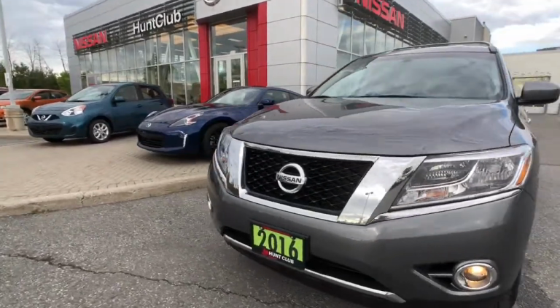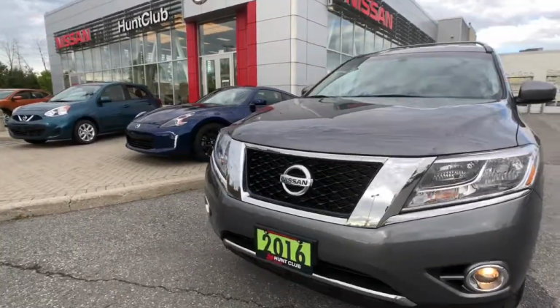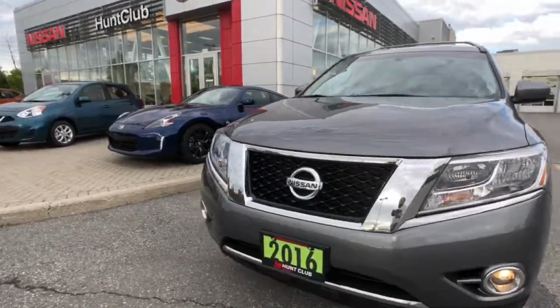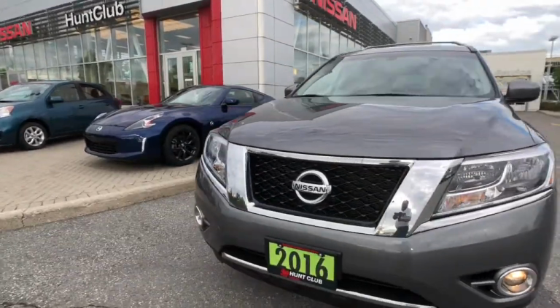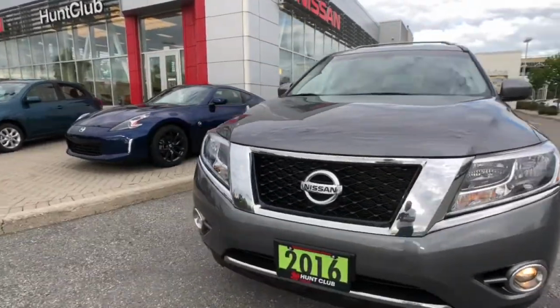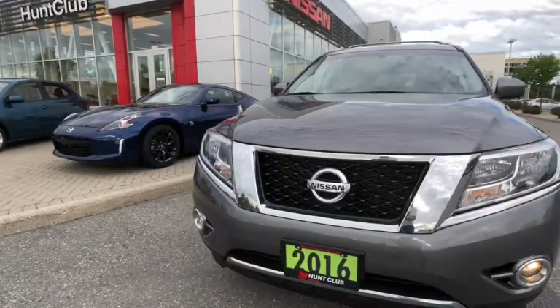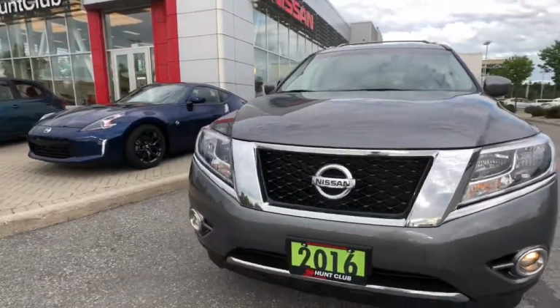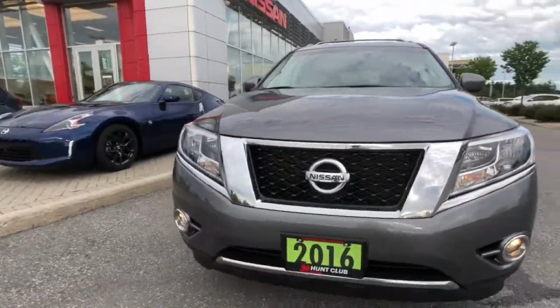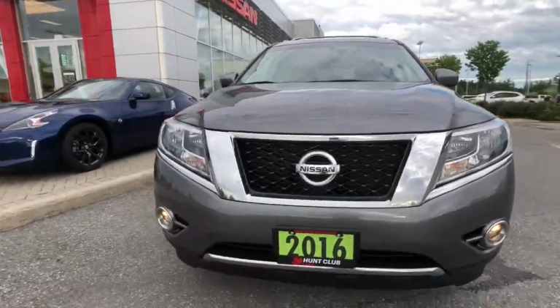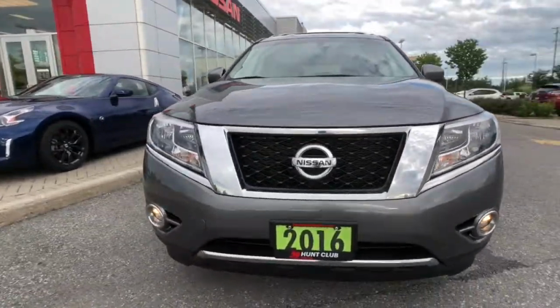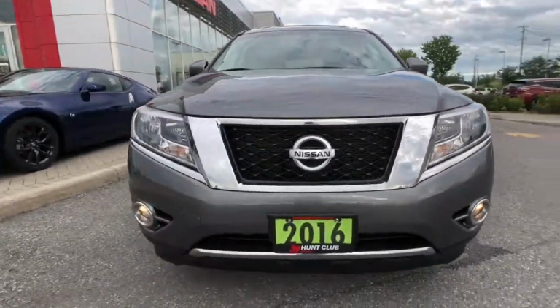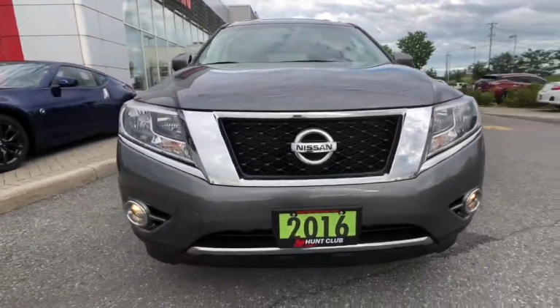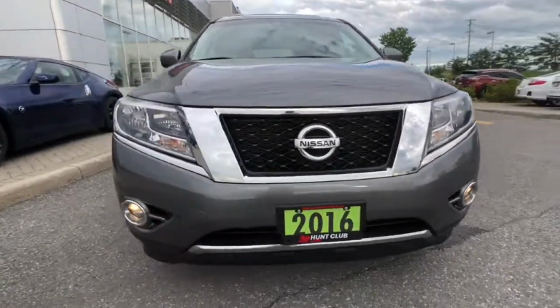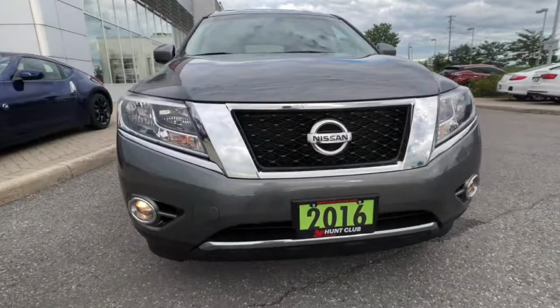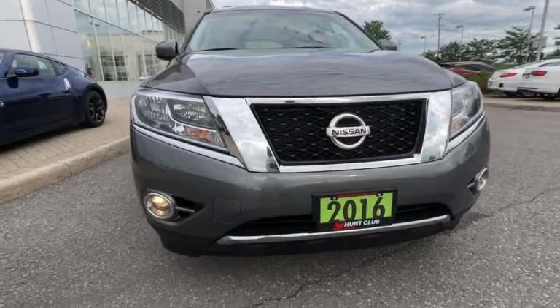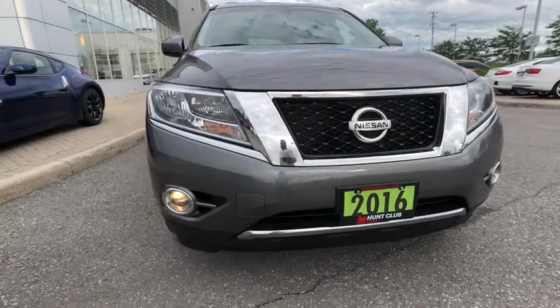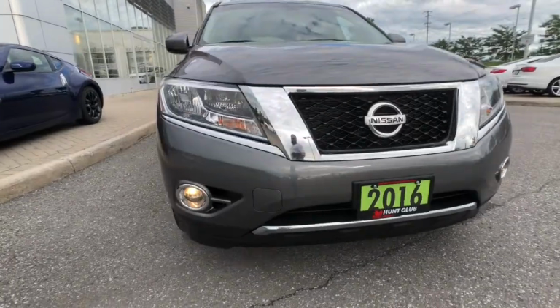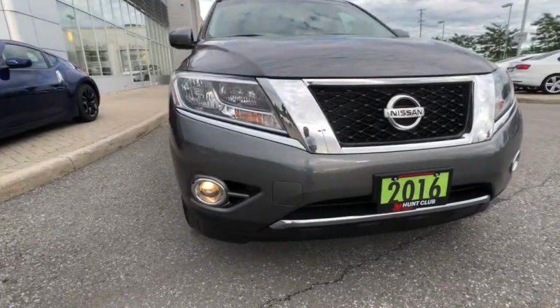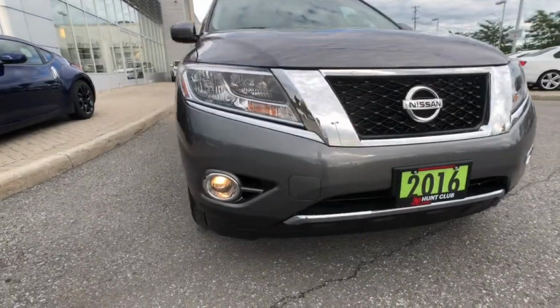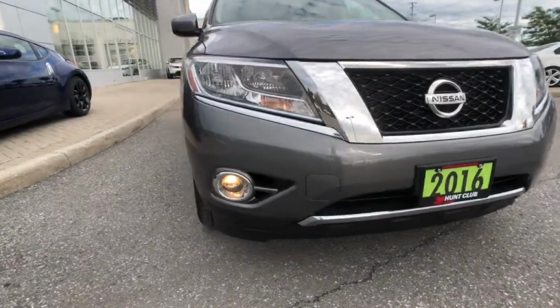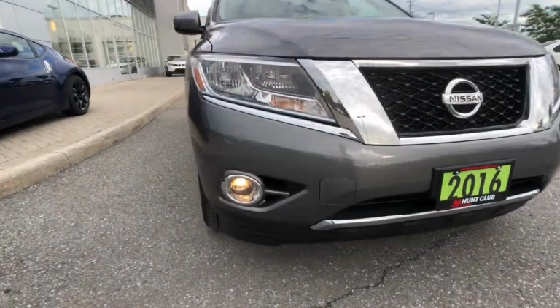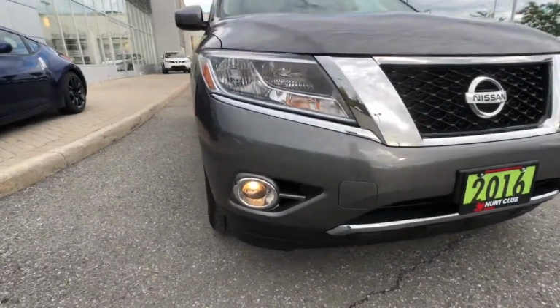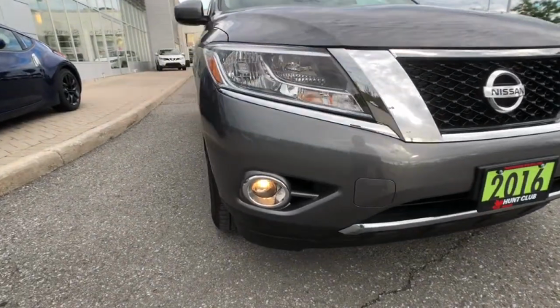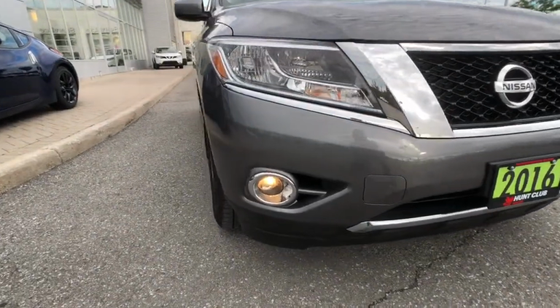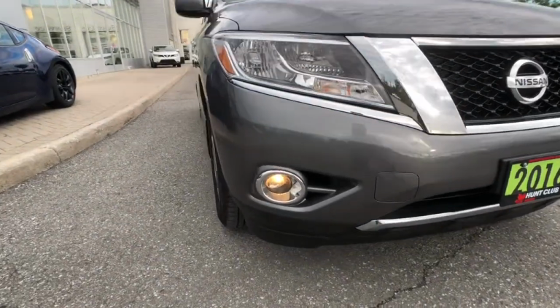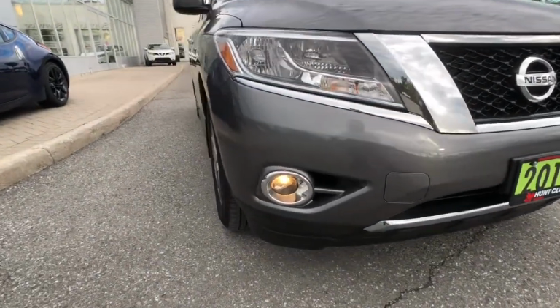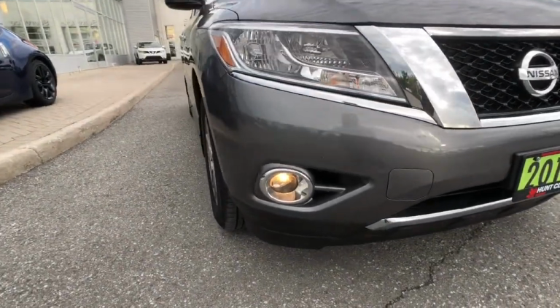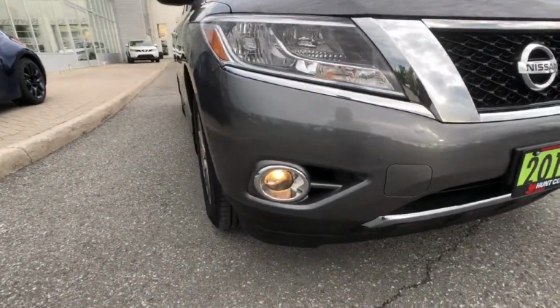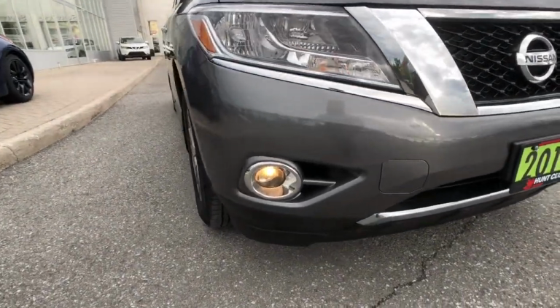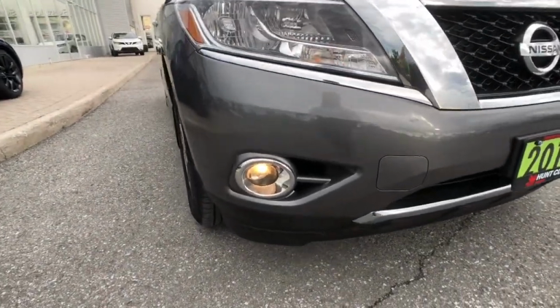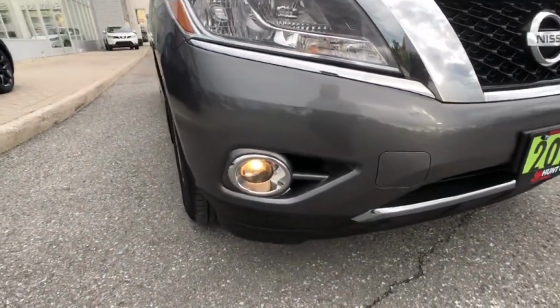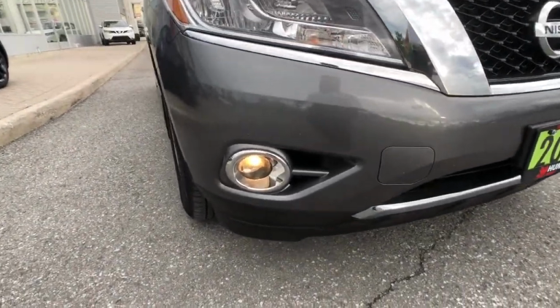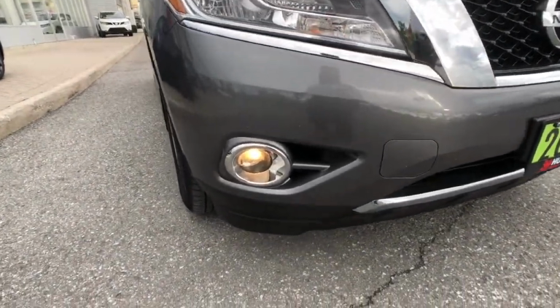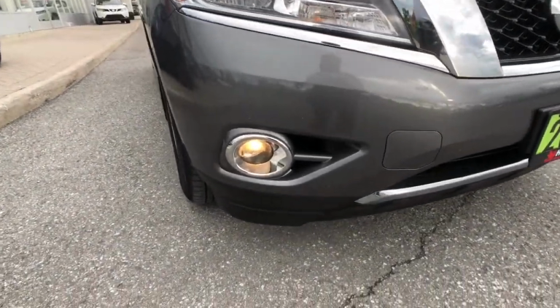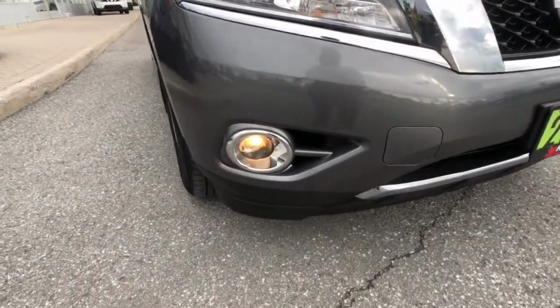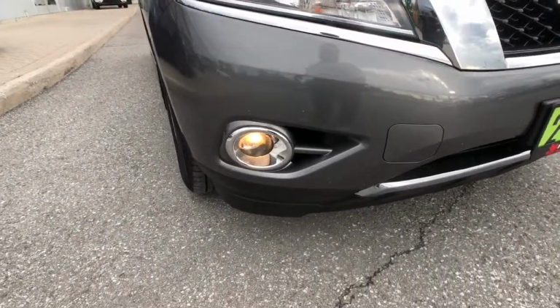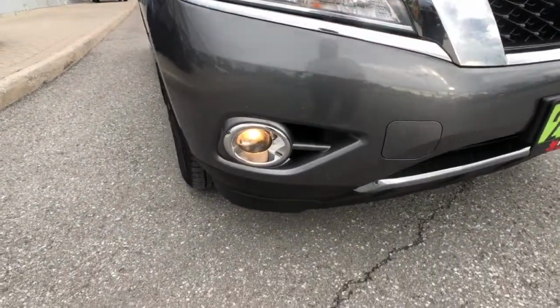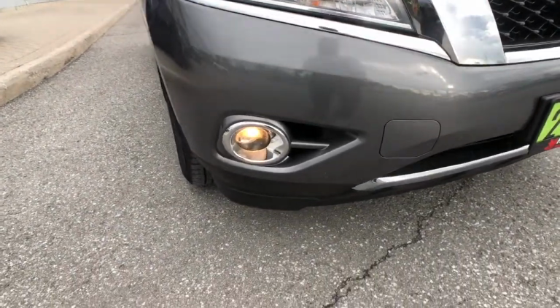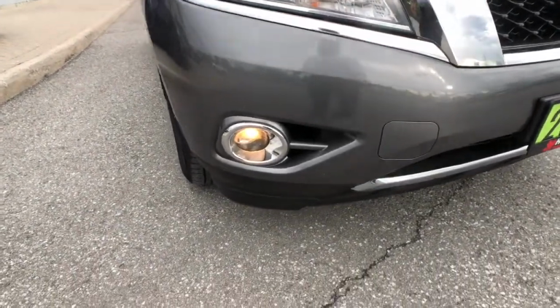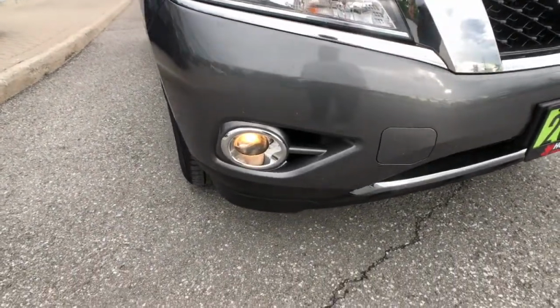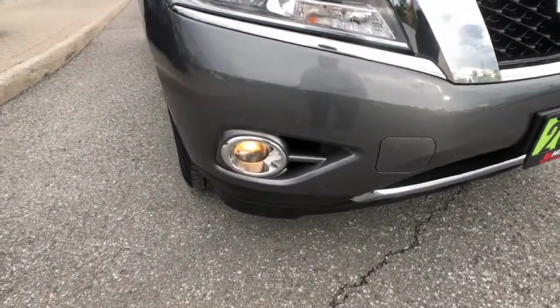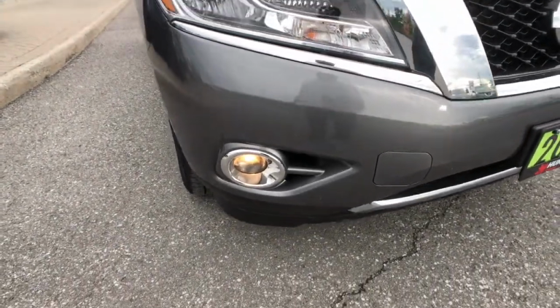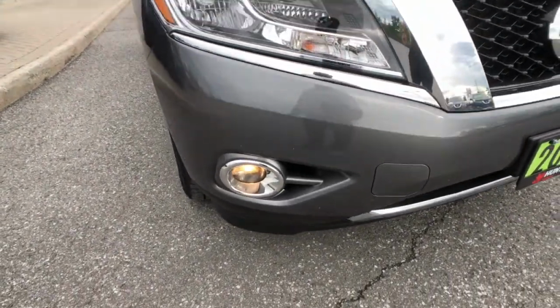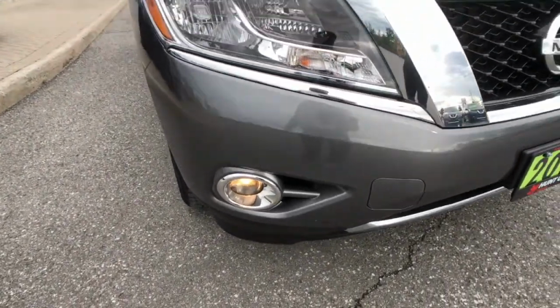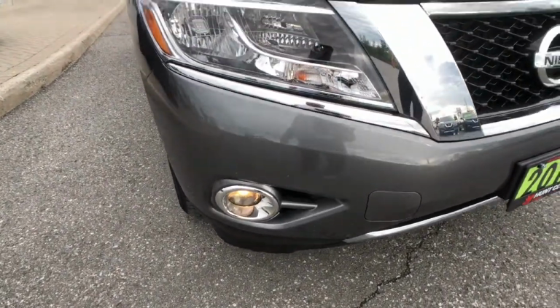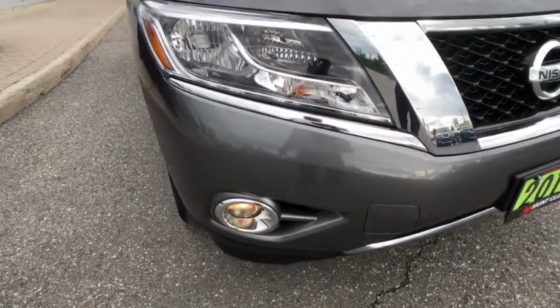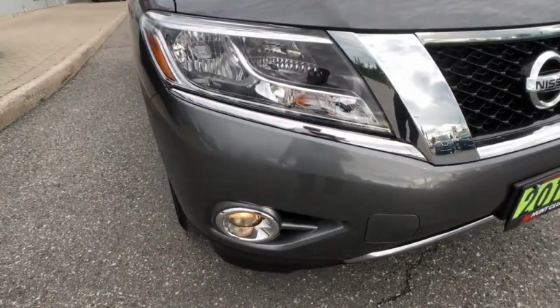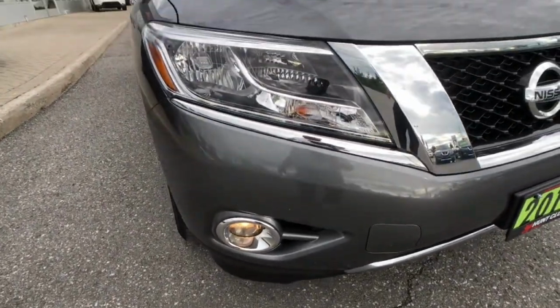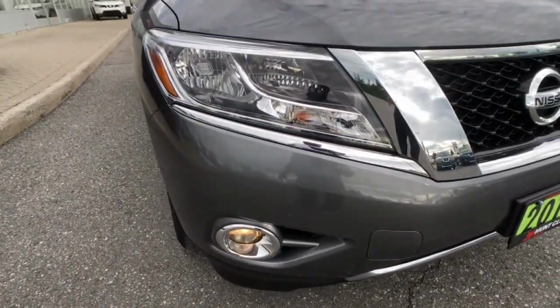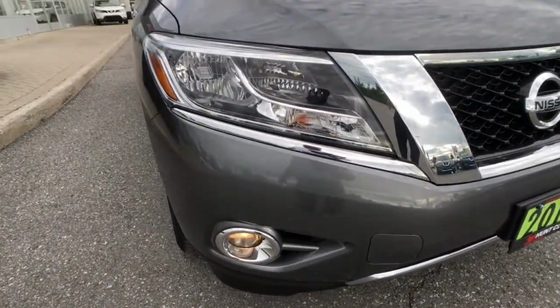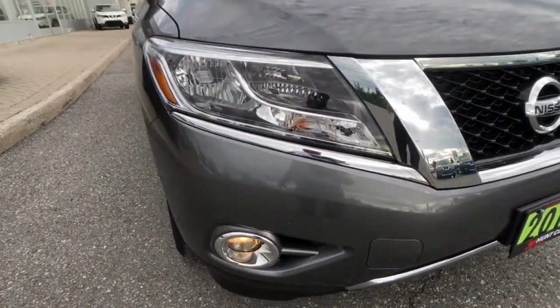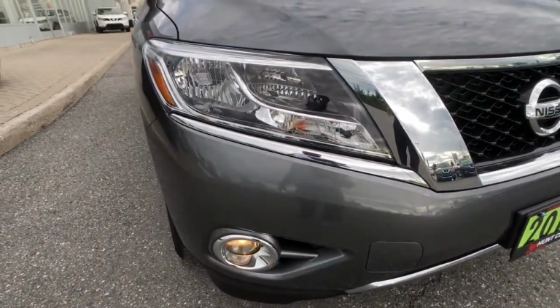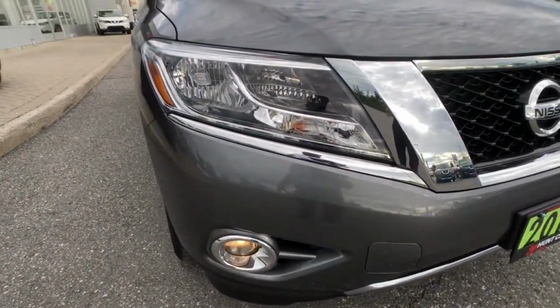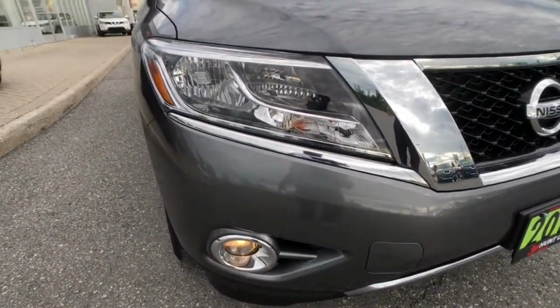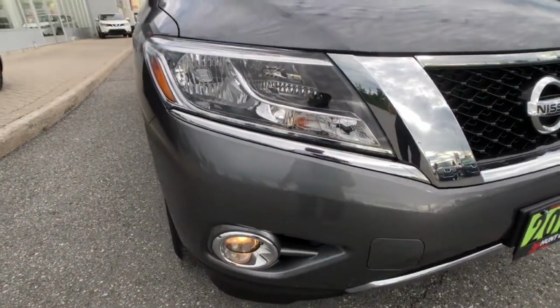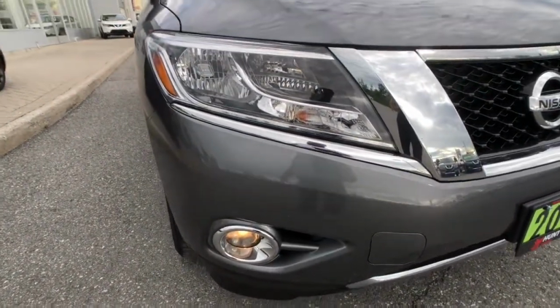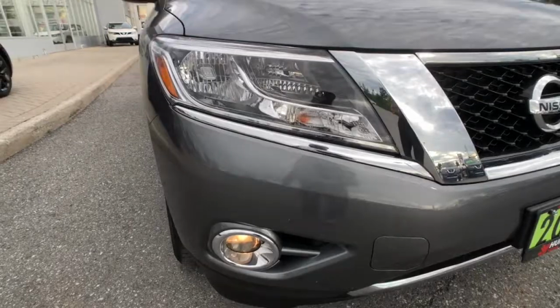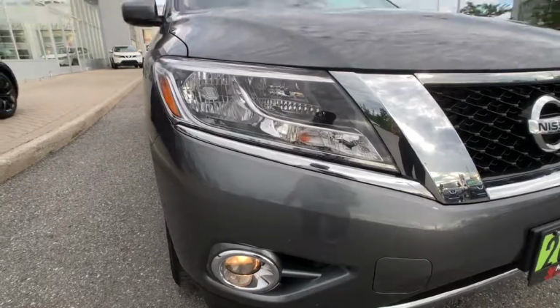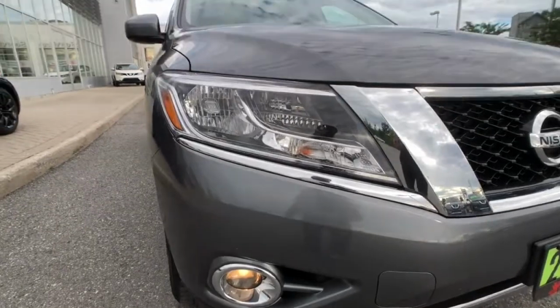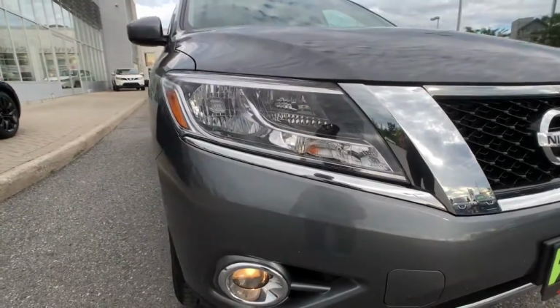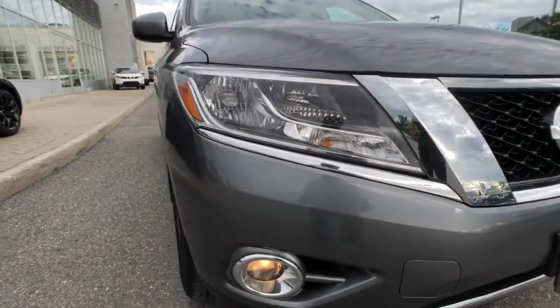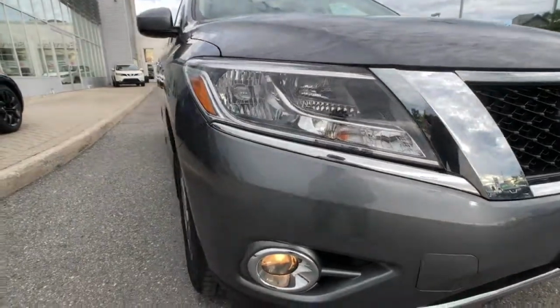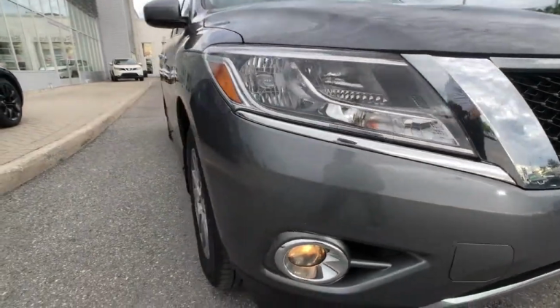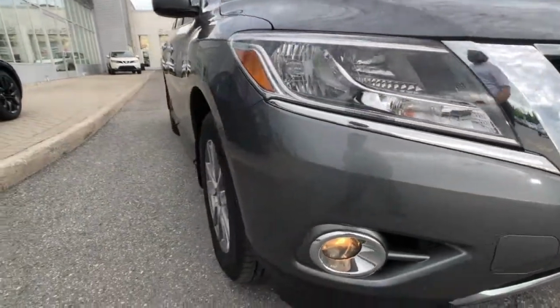Starting with the front of the vehicle right here, you can see great styling for the Pathfinder. You've got fog lights, your connections, your daytime running lights right down below there, and then above that a set of nice halogen high beams and low beams.